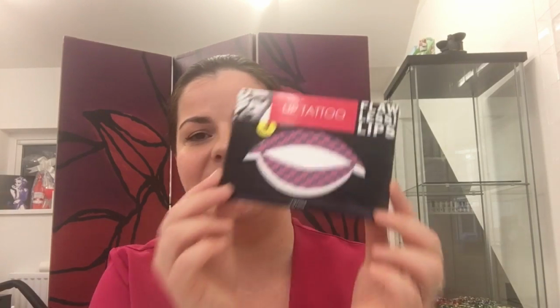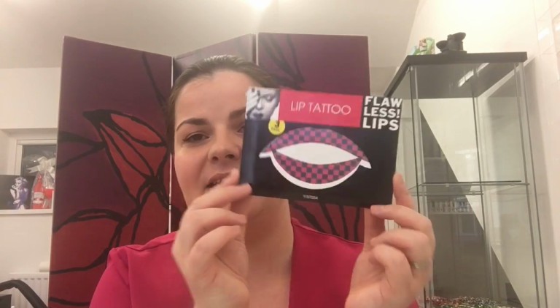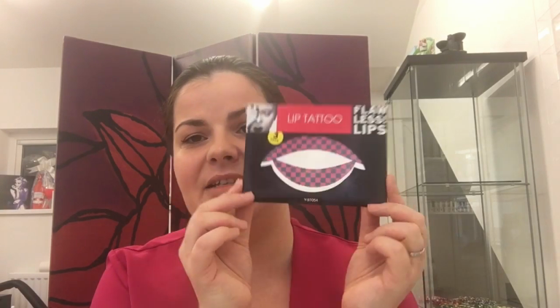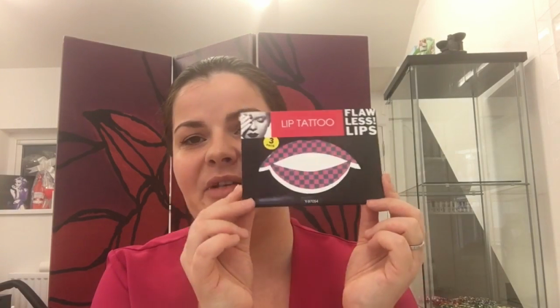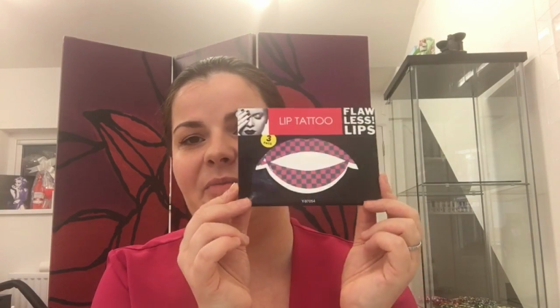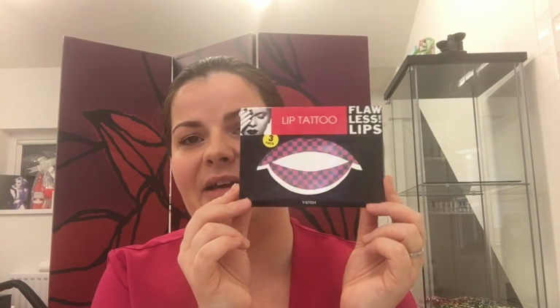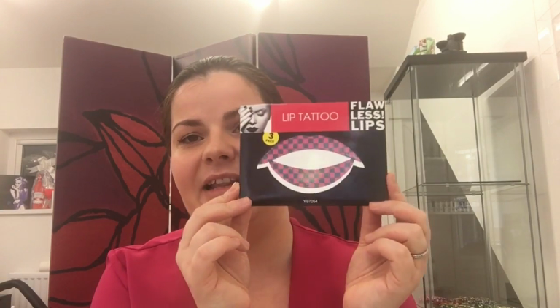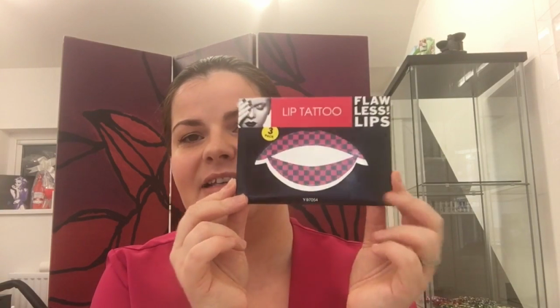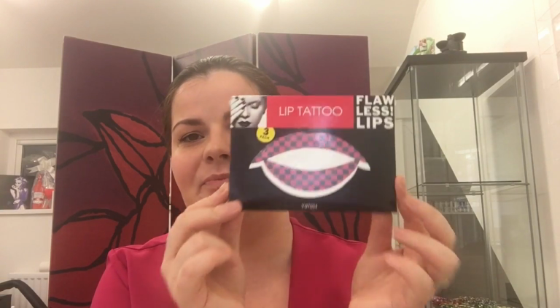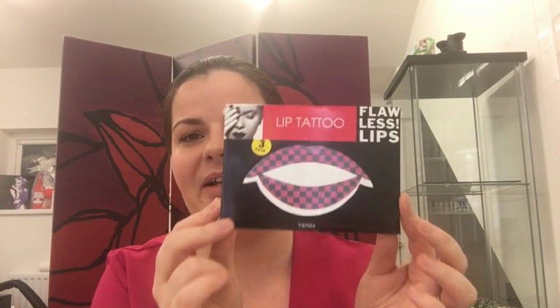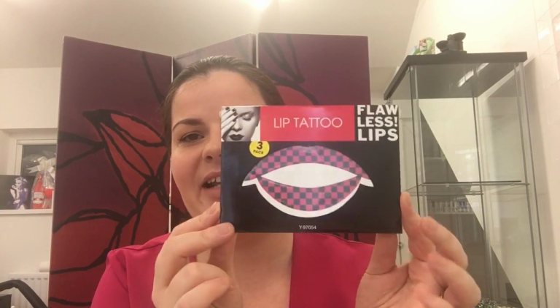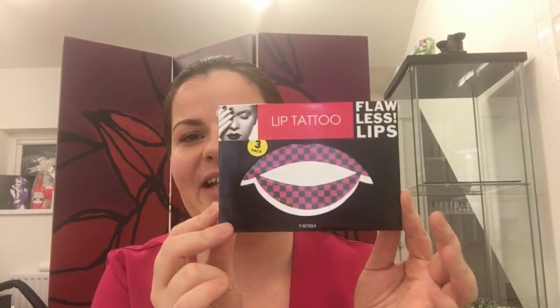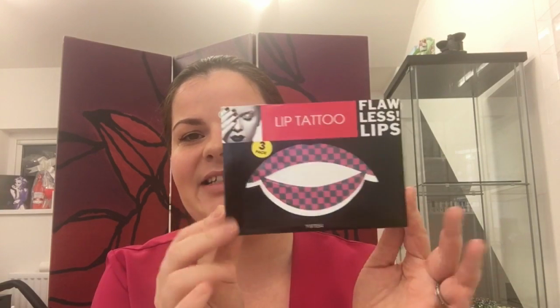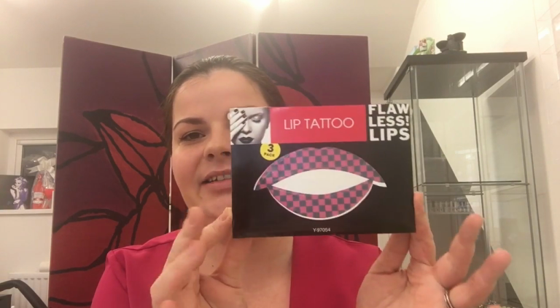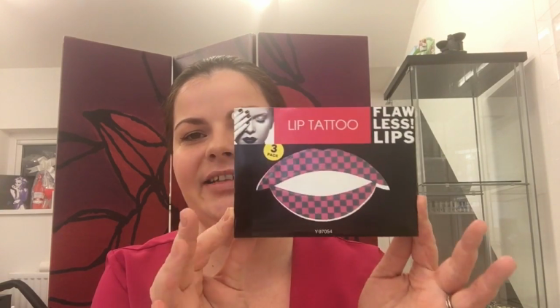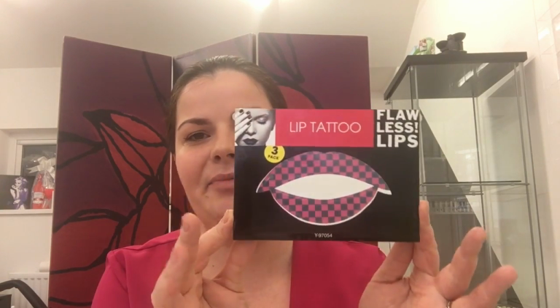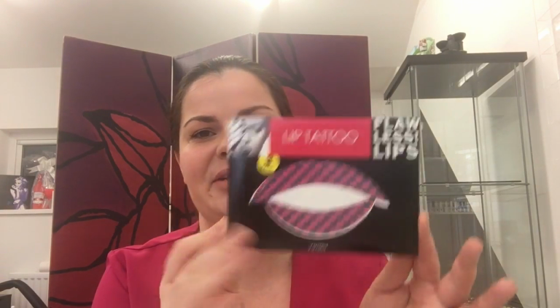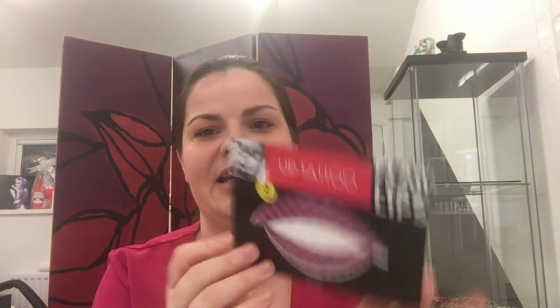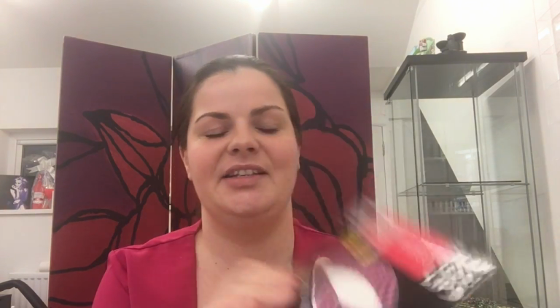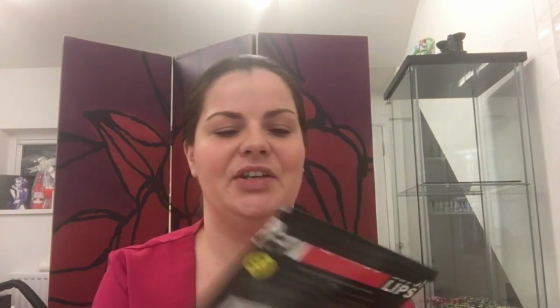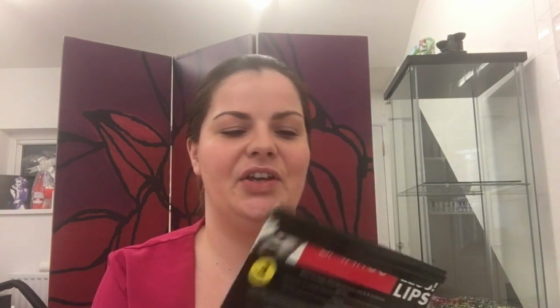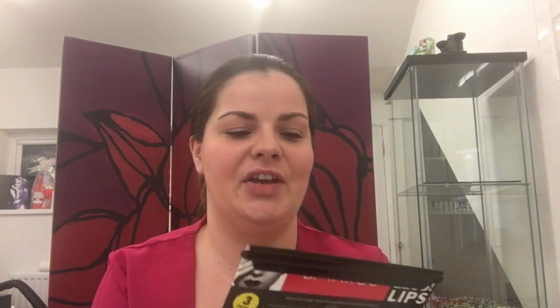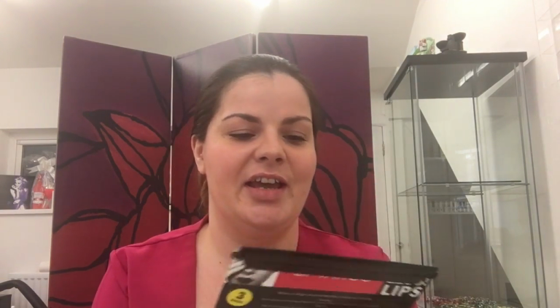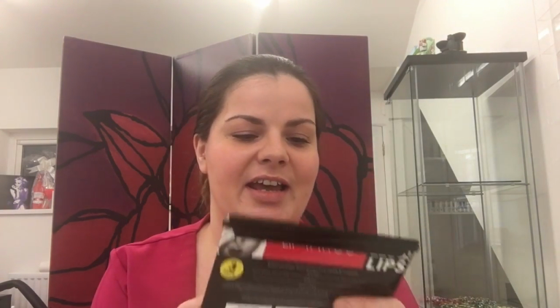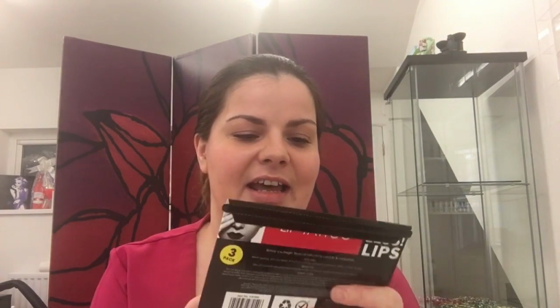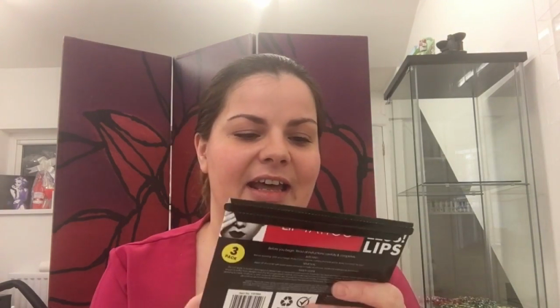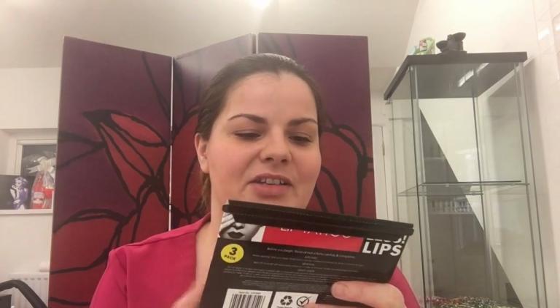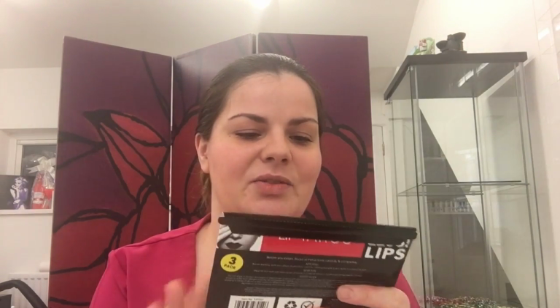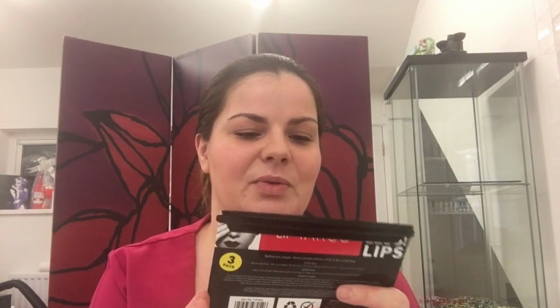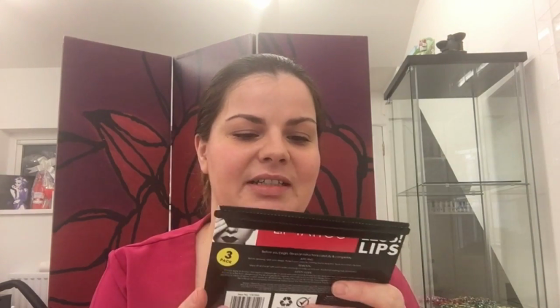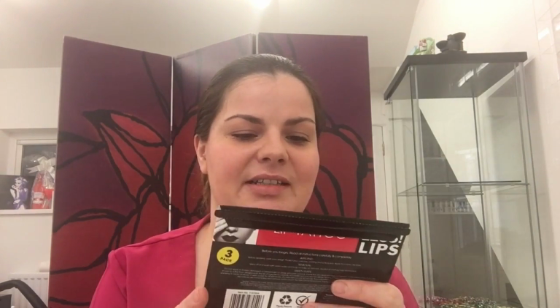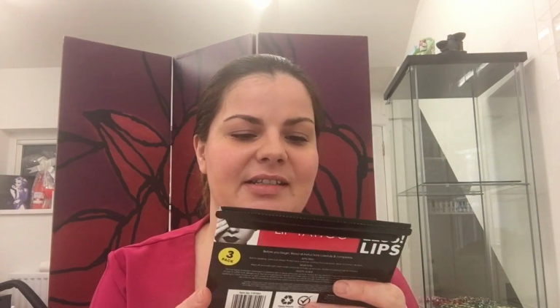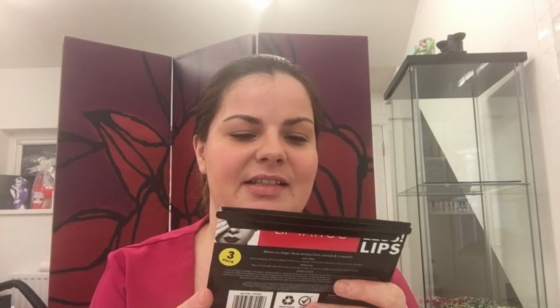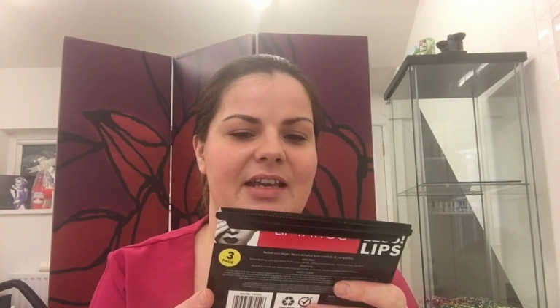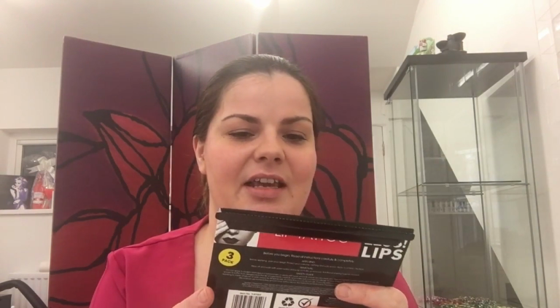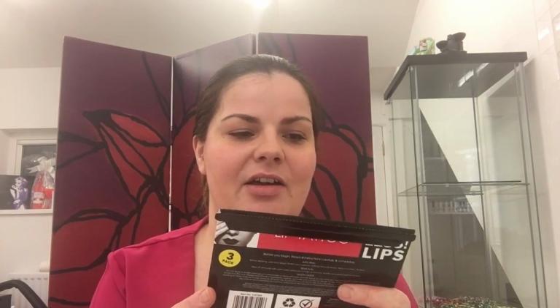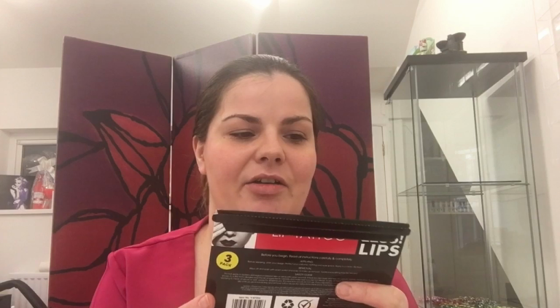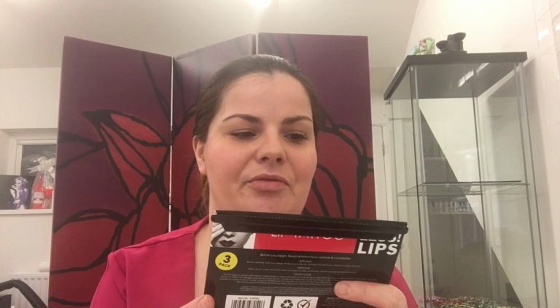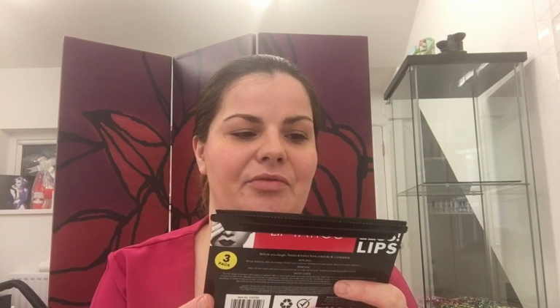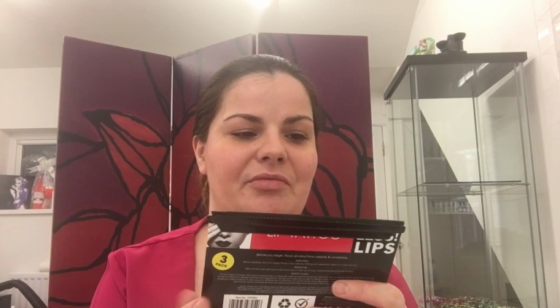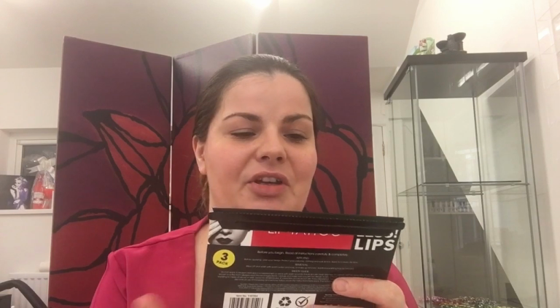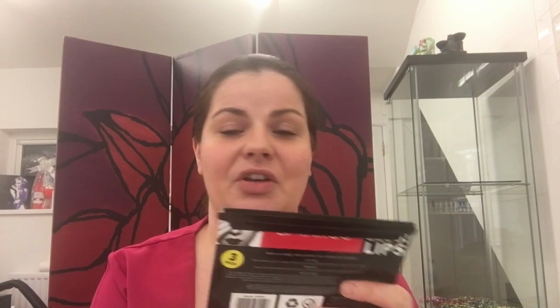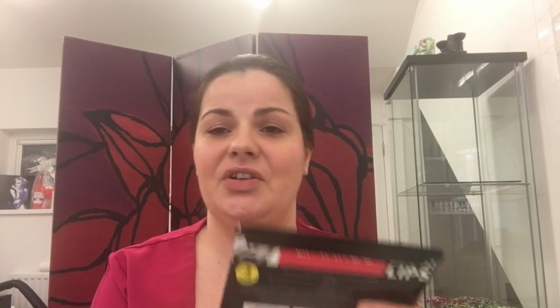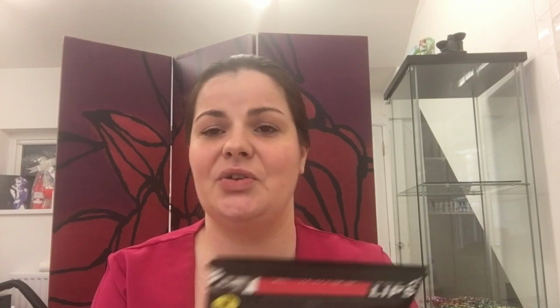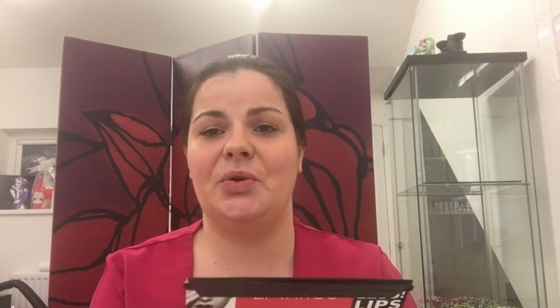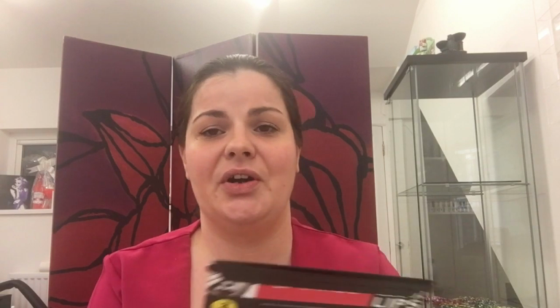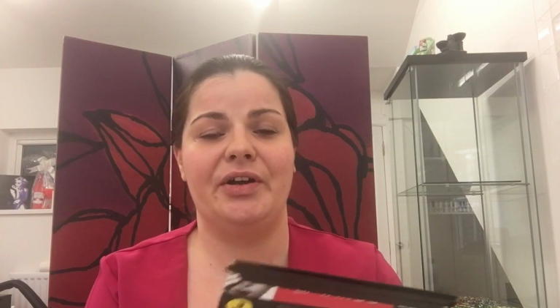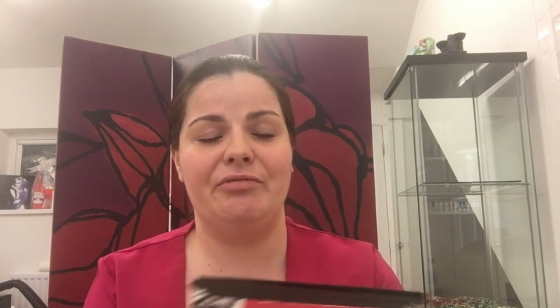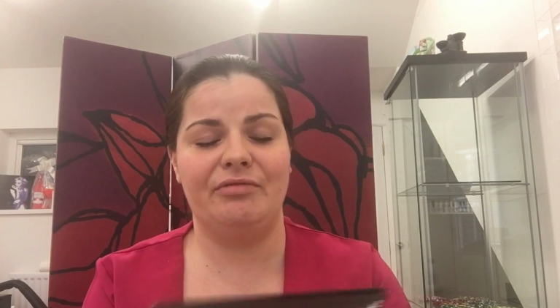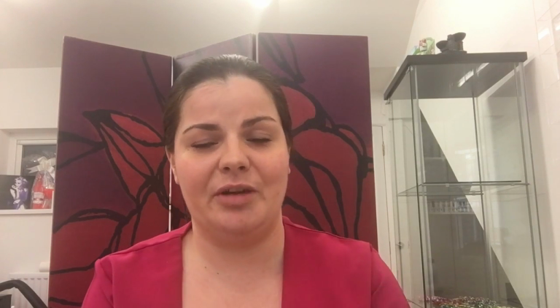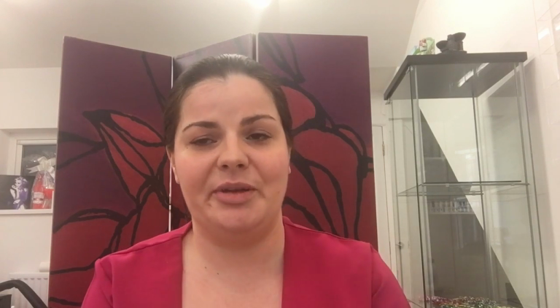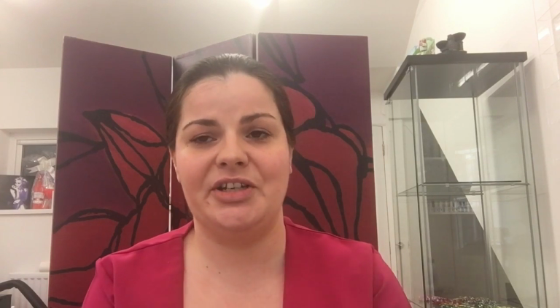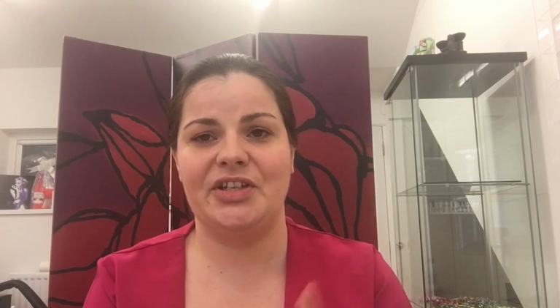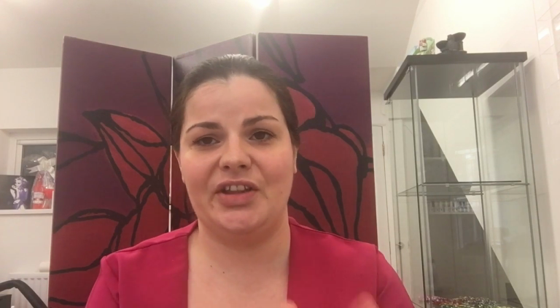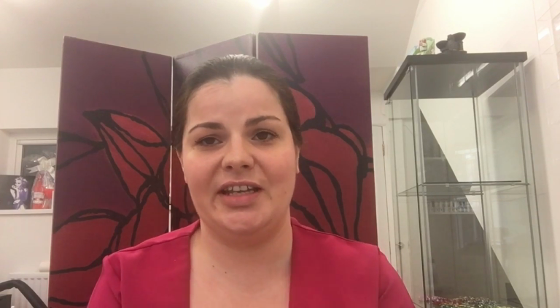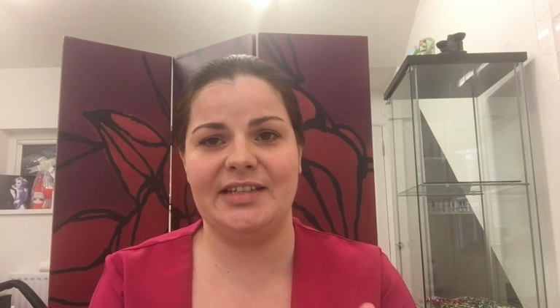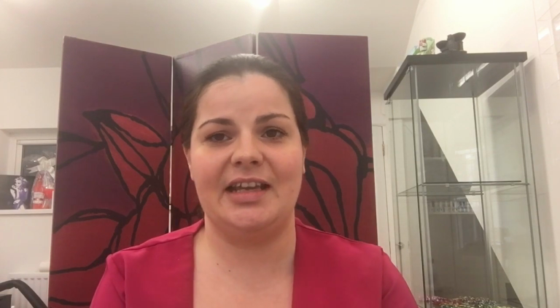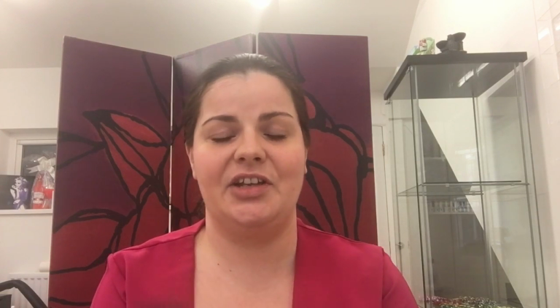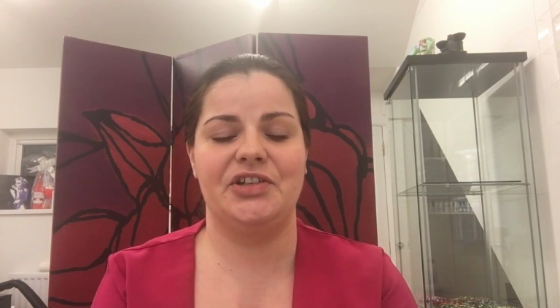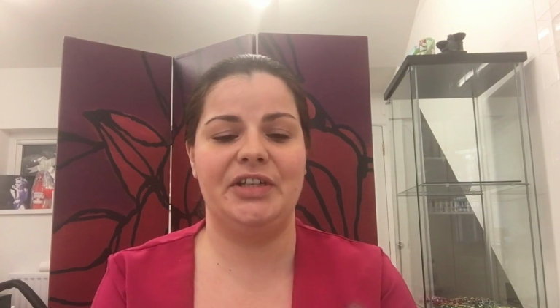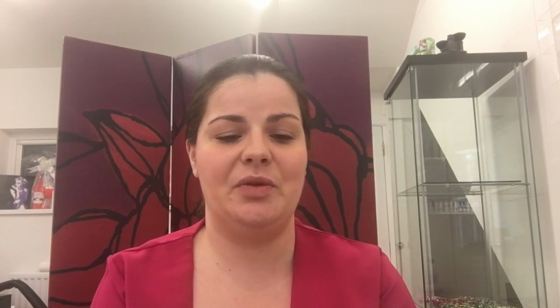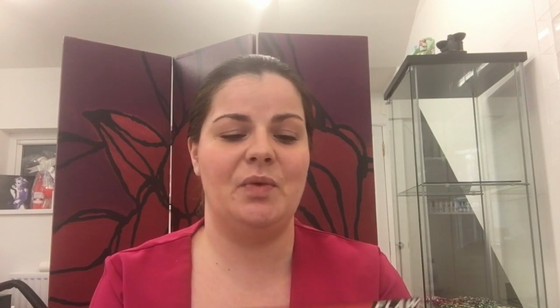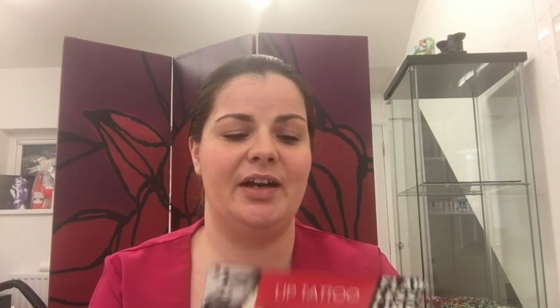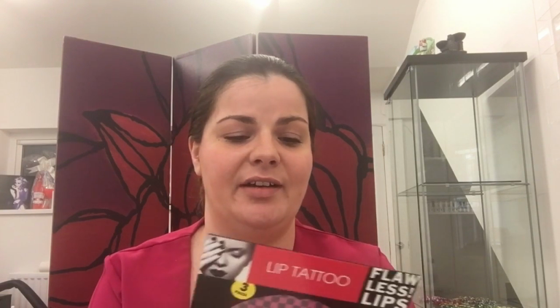The last thing I wanted to try — I don't know what possessed me to buy this — but it's a lip tattoo. I just wanted to see how good or how rubbish these actually were.